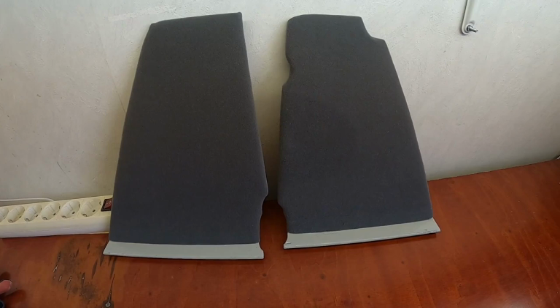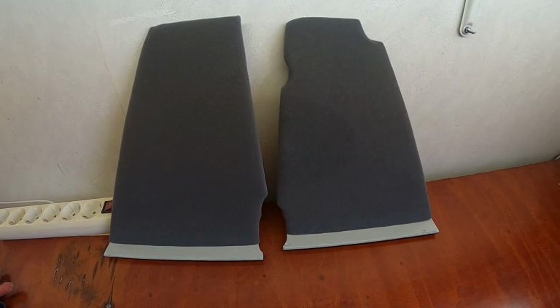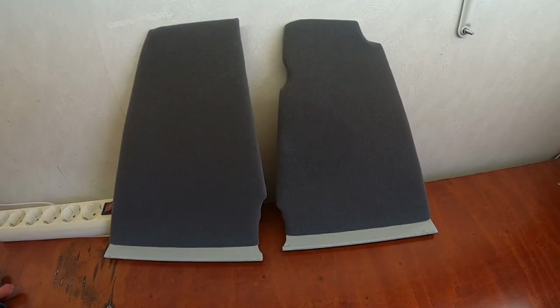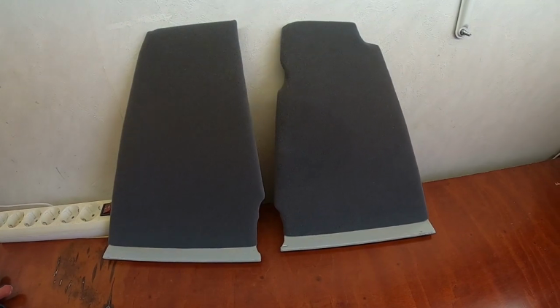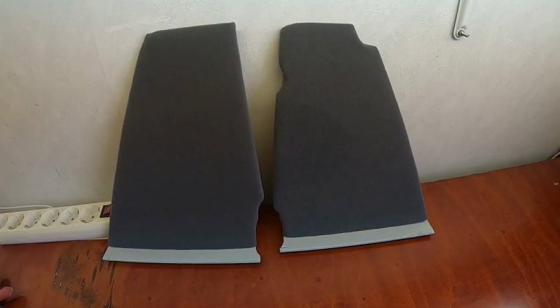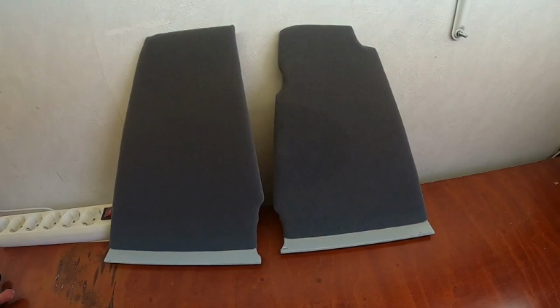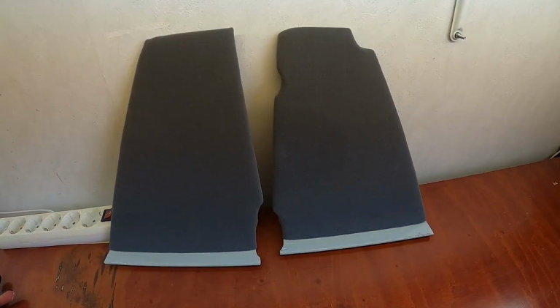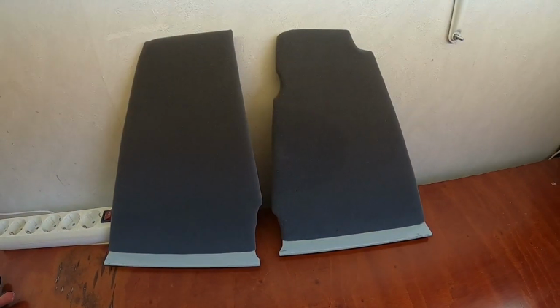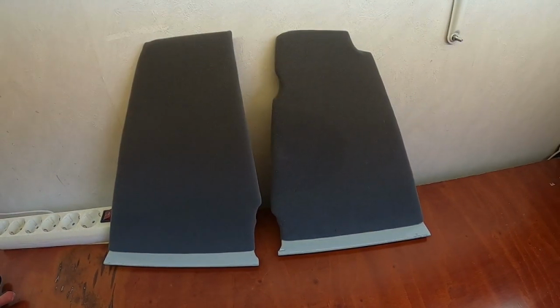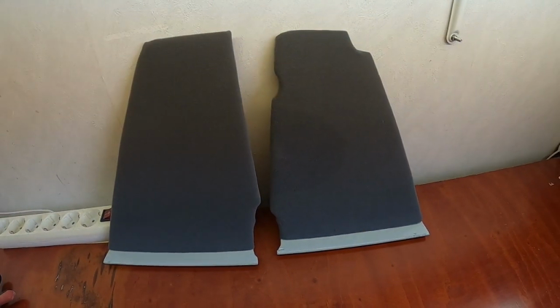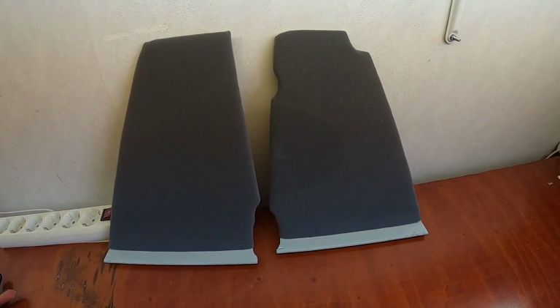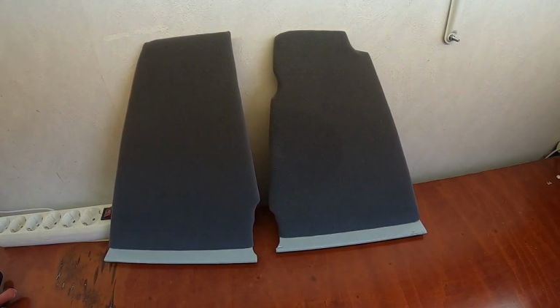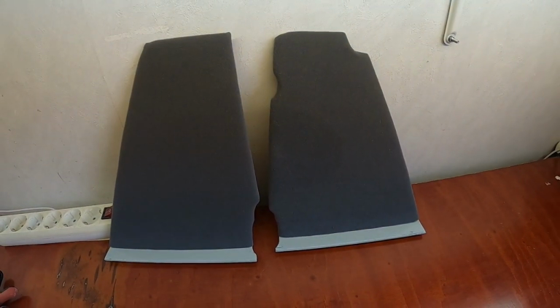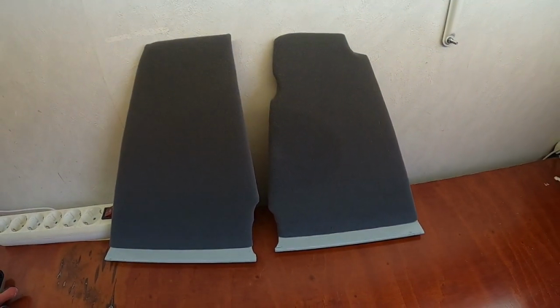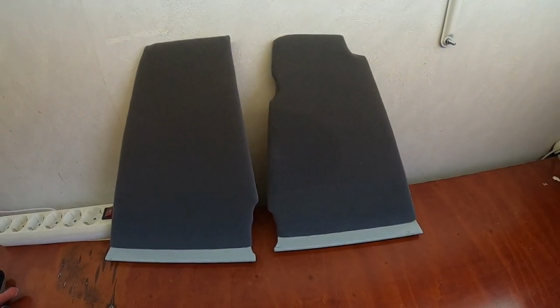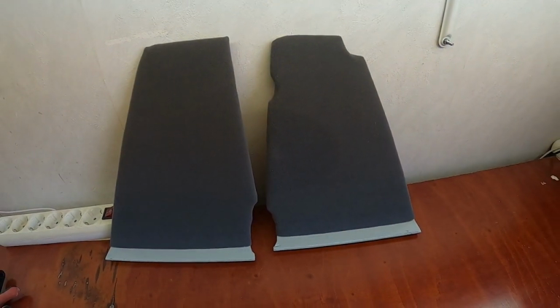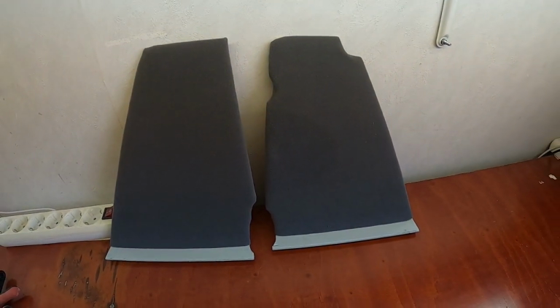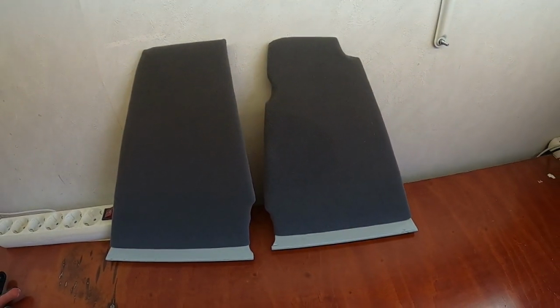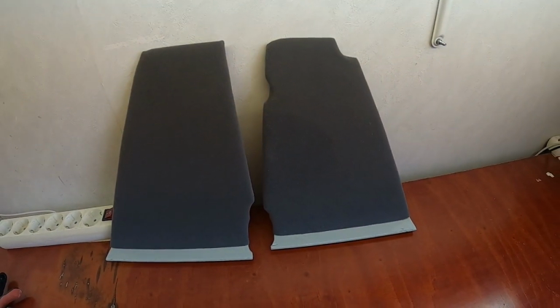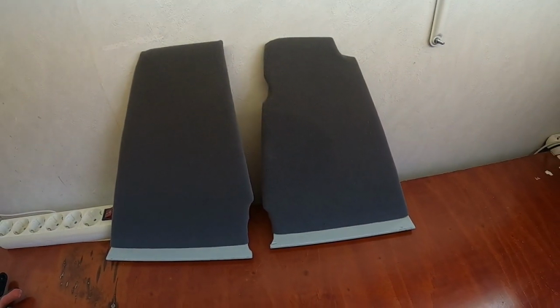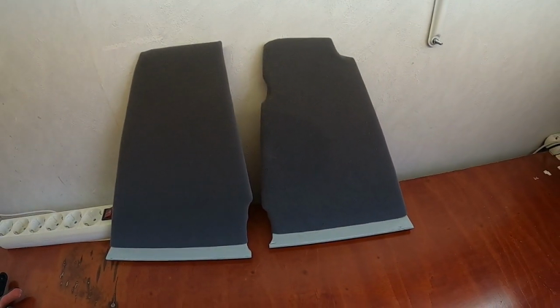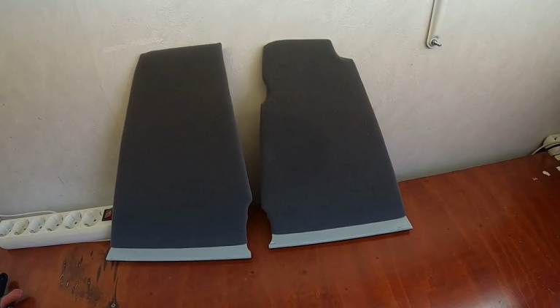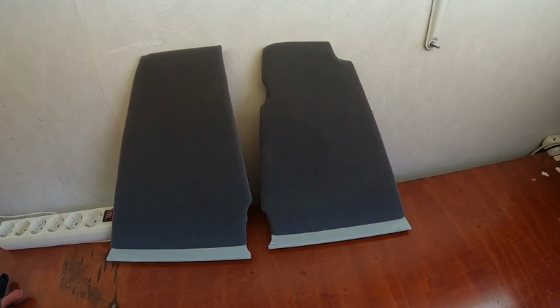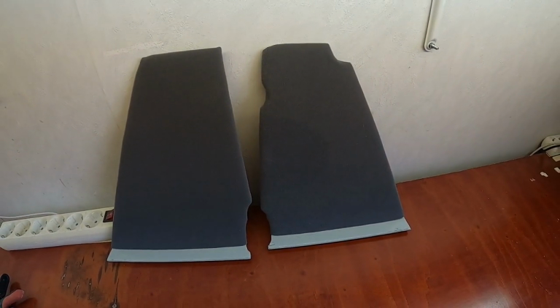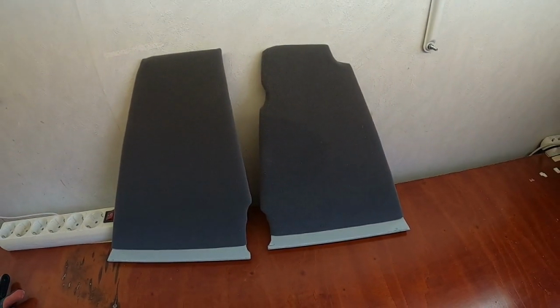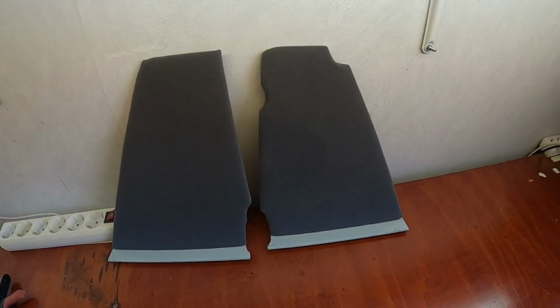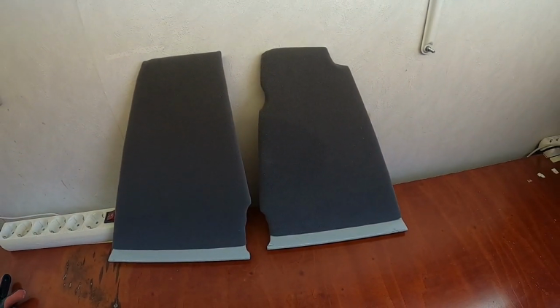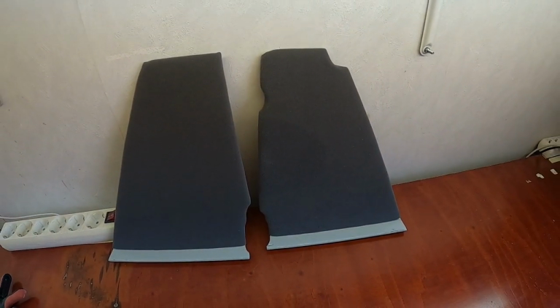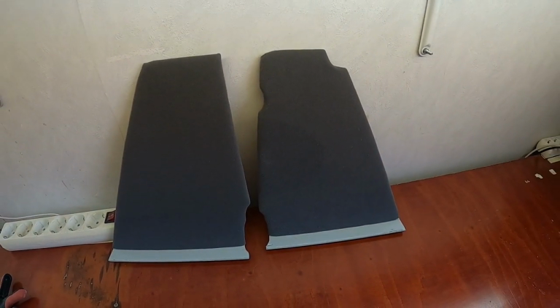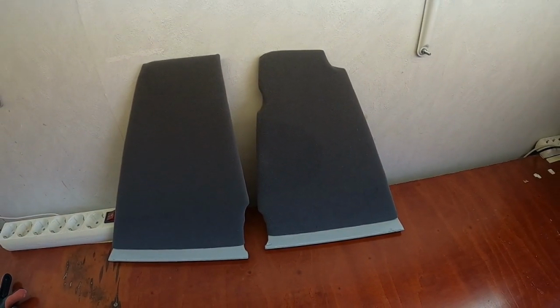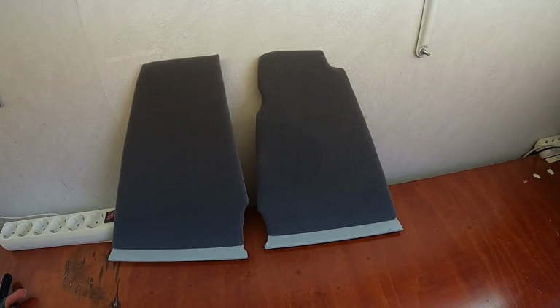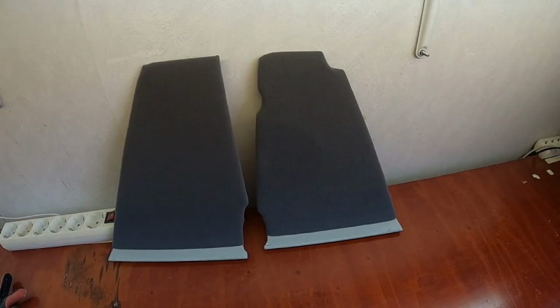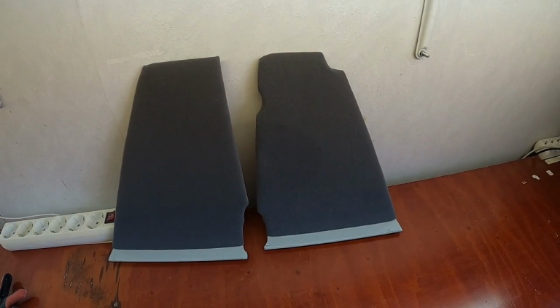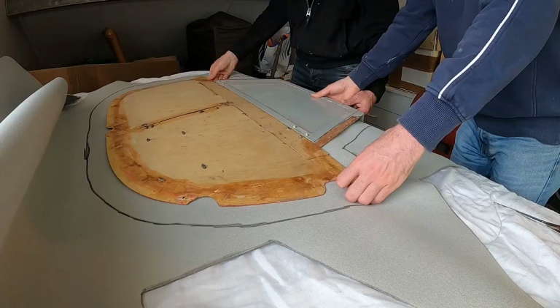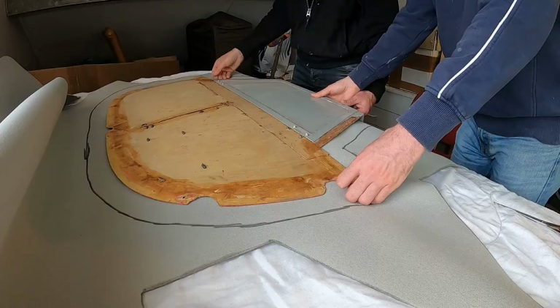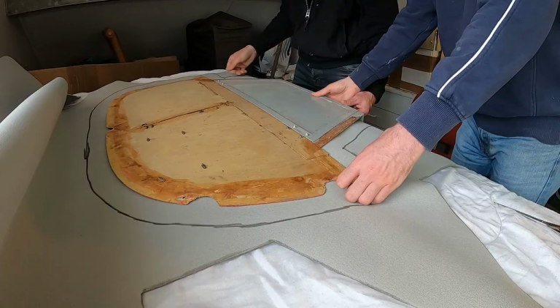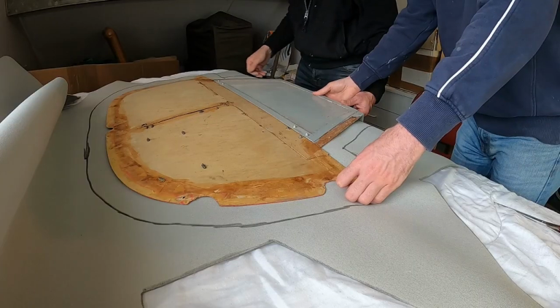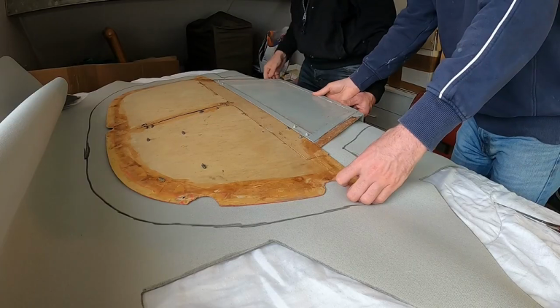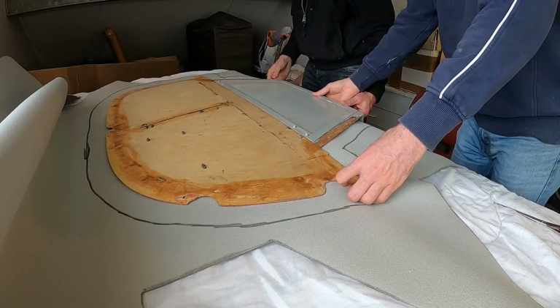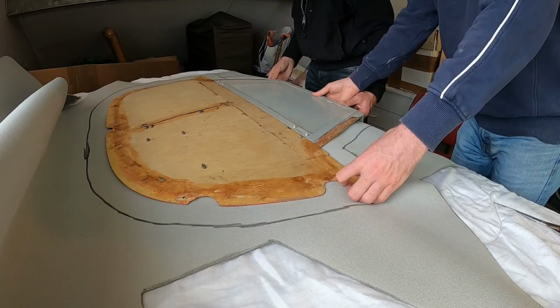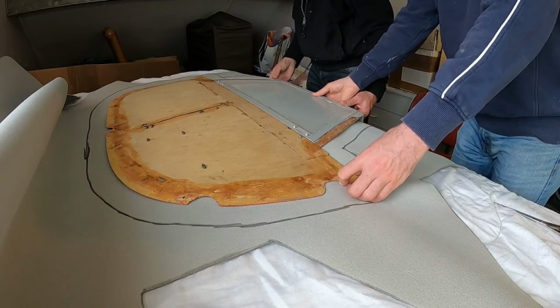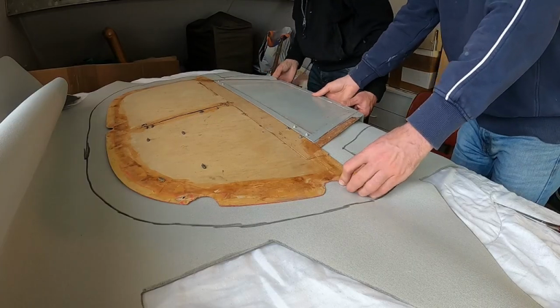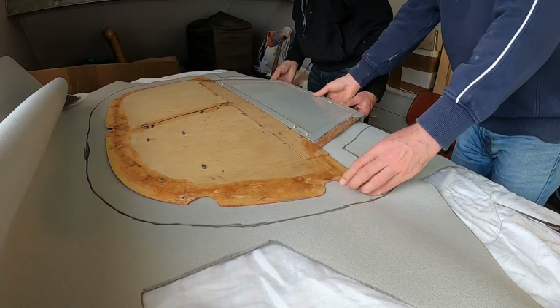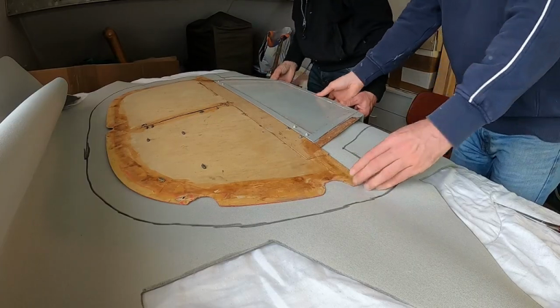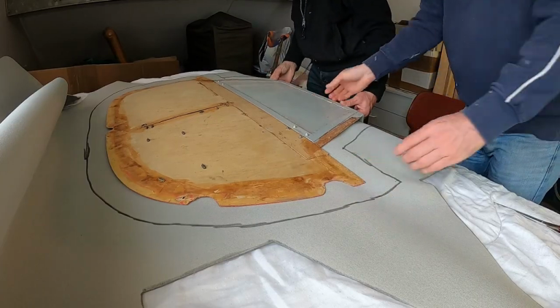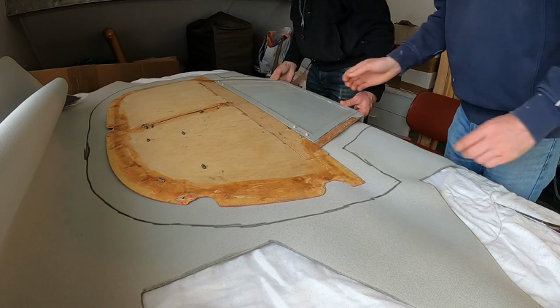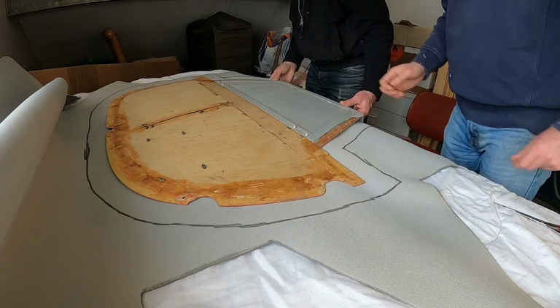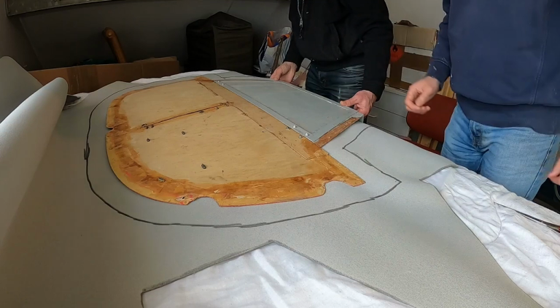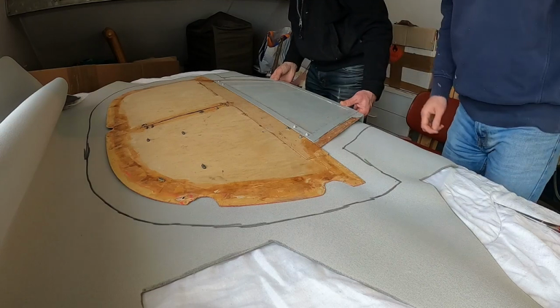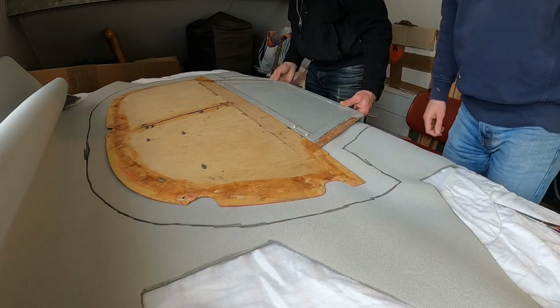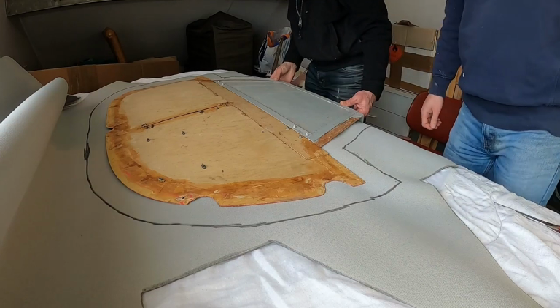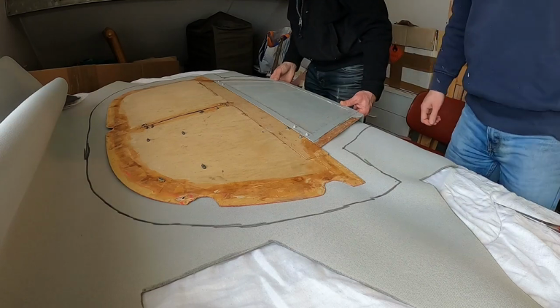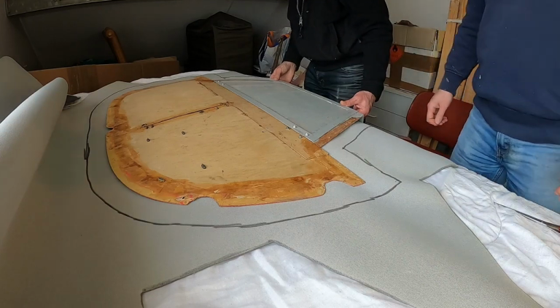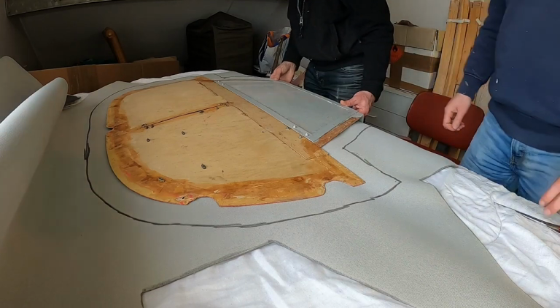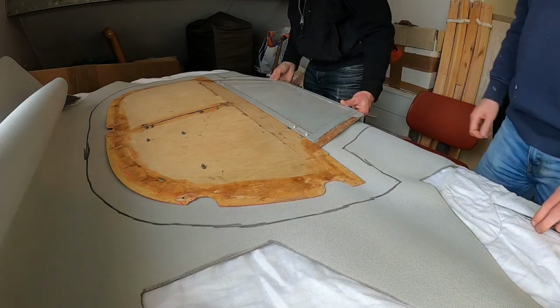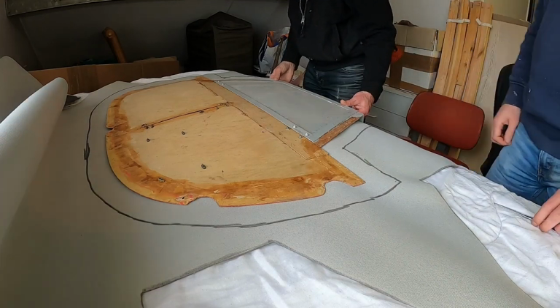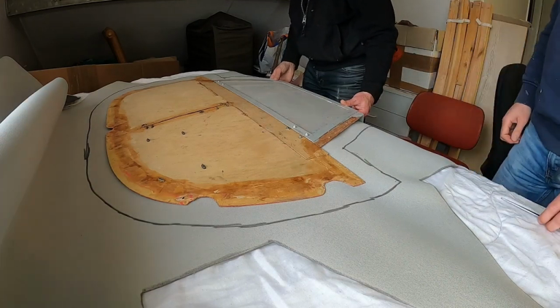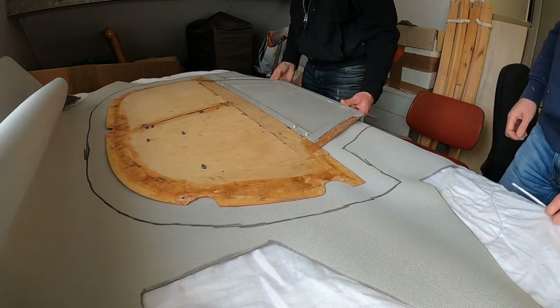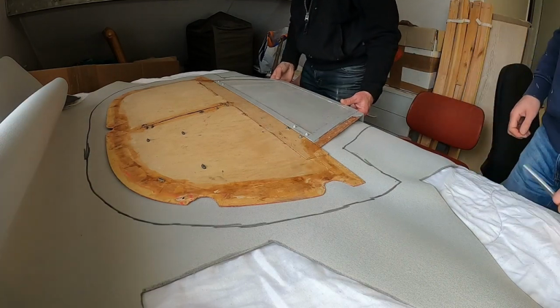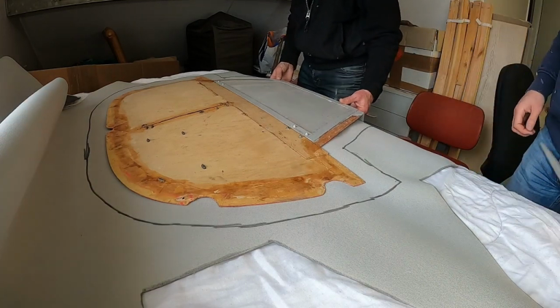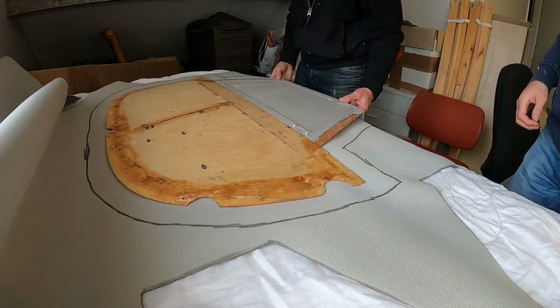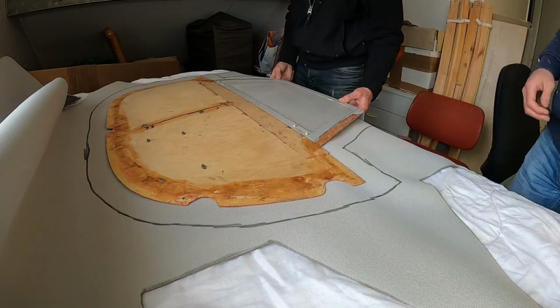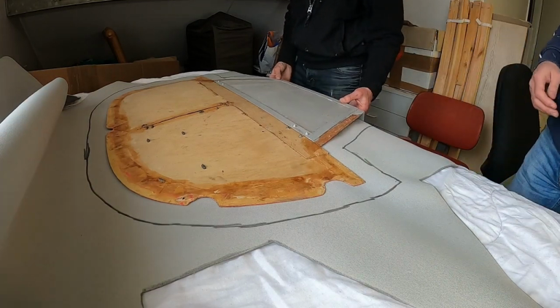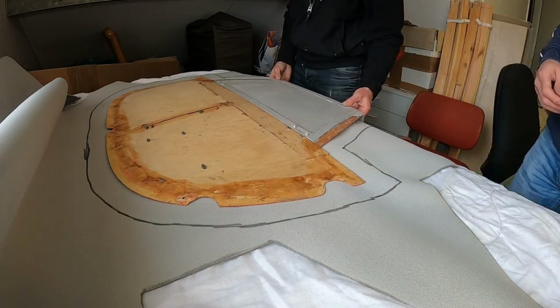But in the end the result is good I think. With some practice done it was time to go for the large piece.